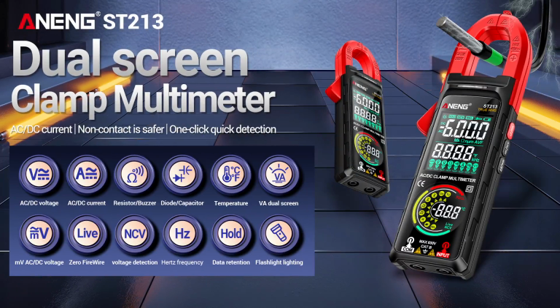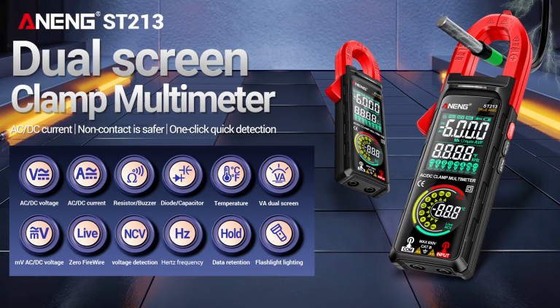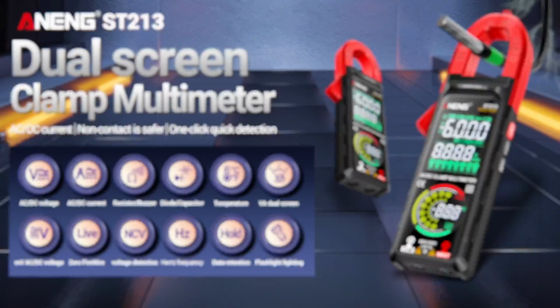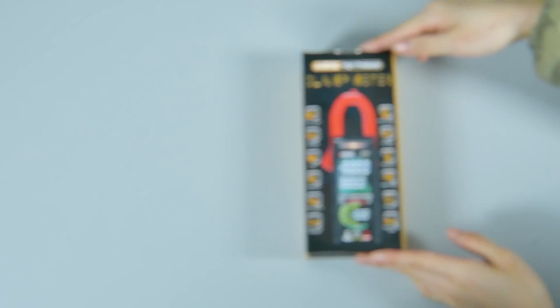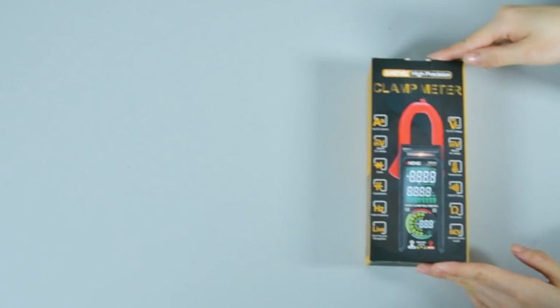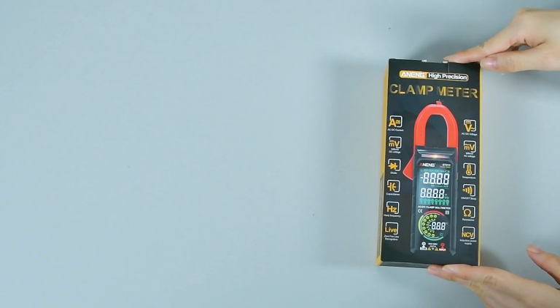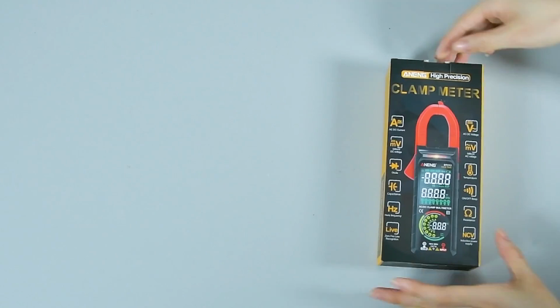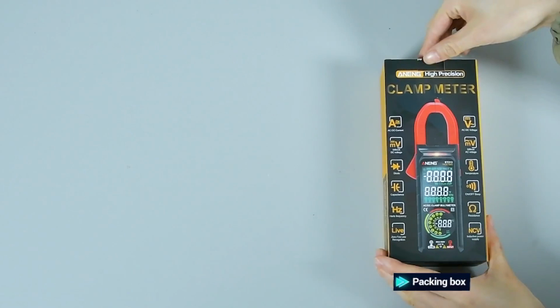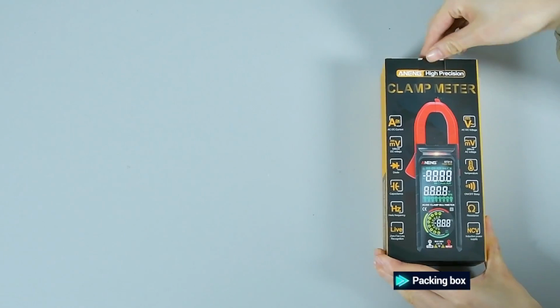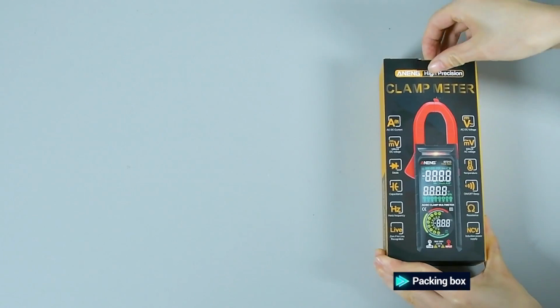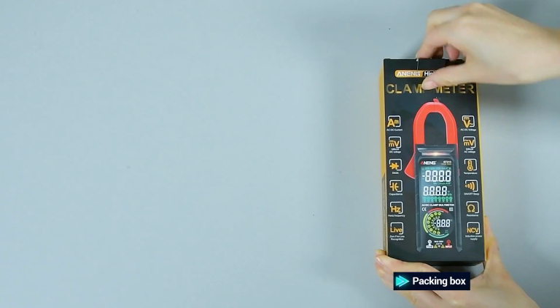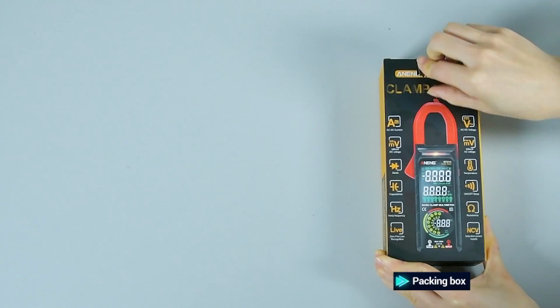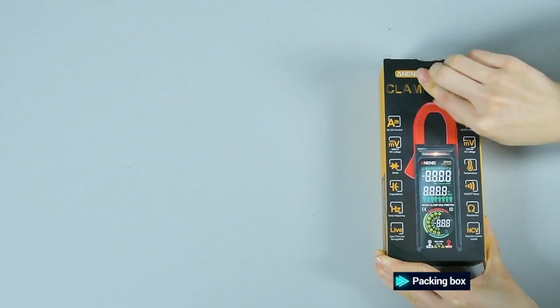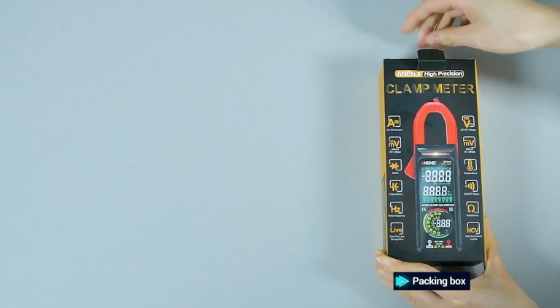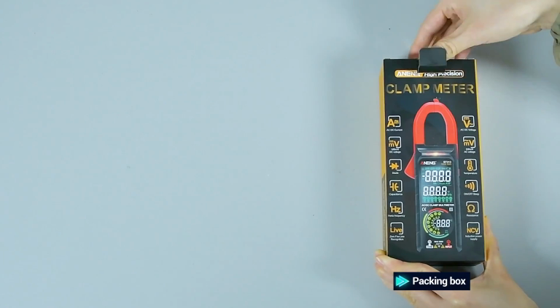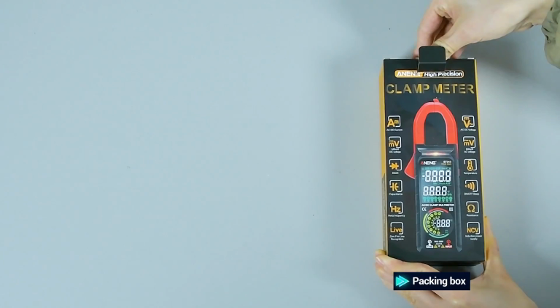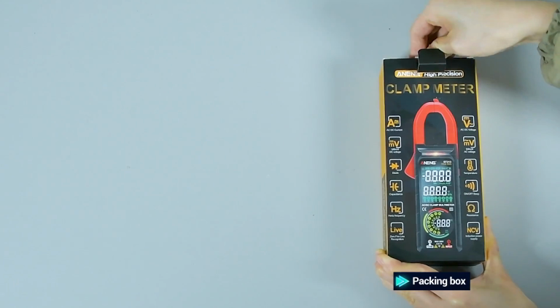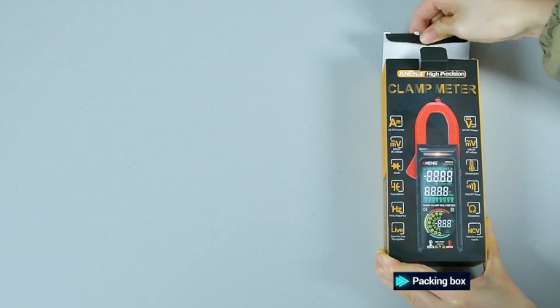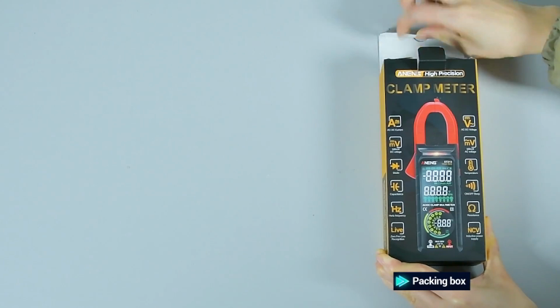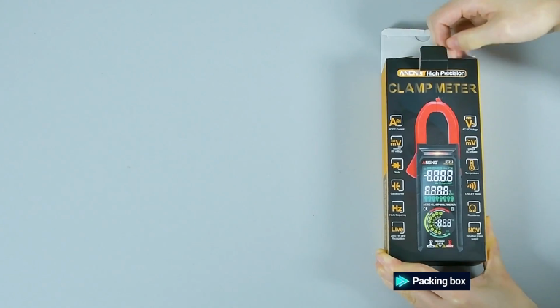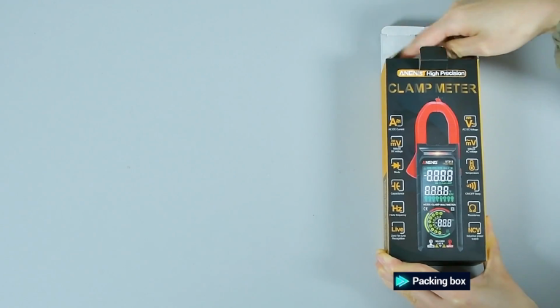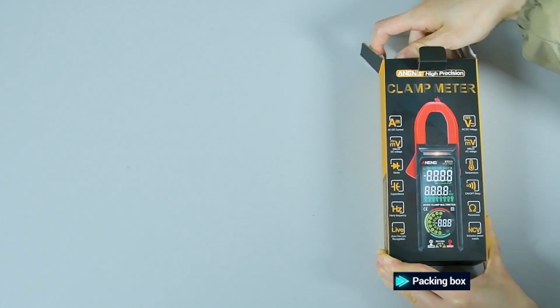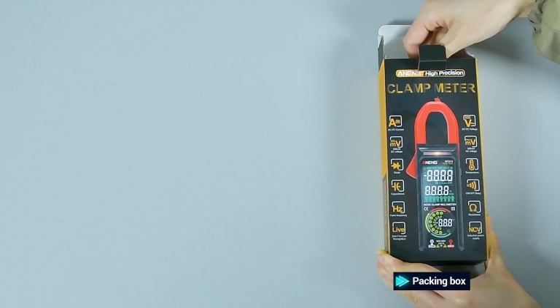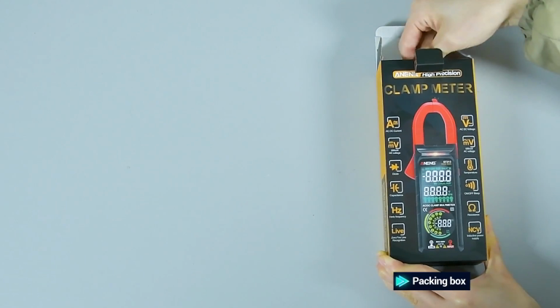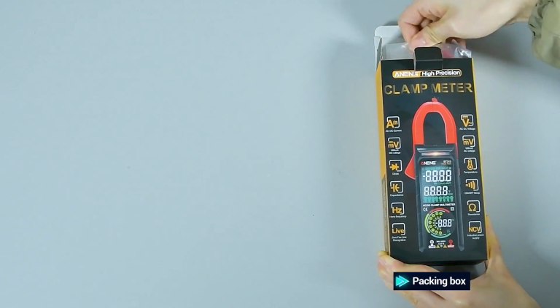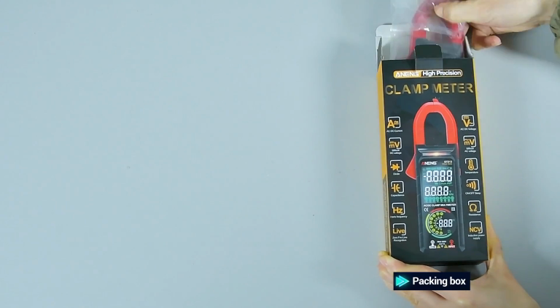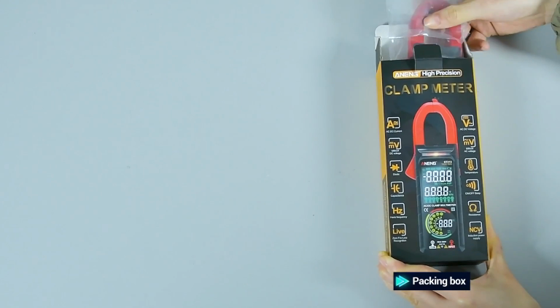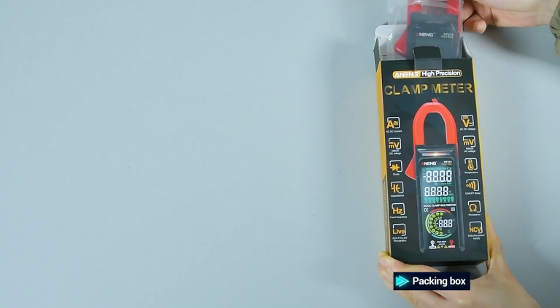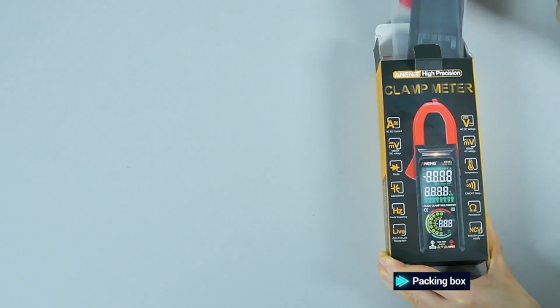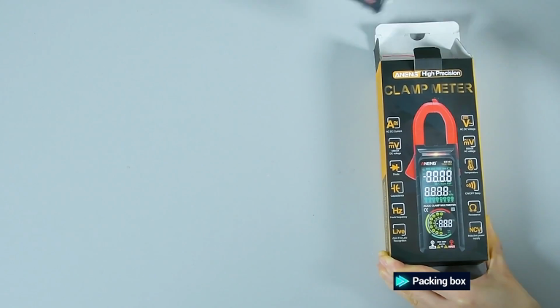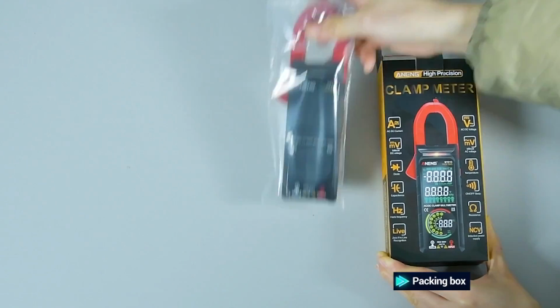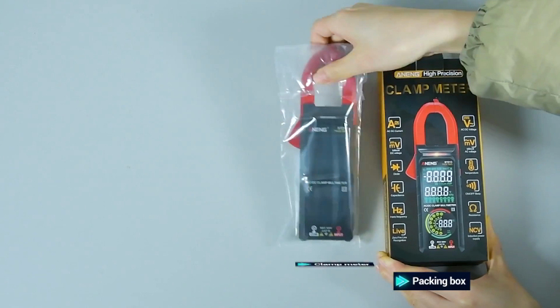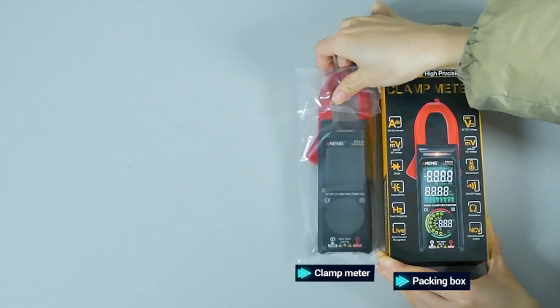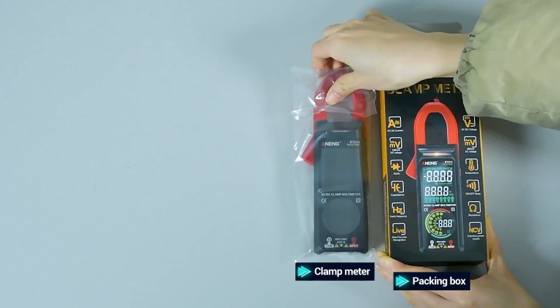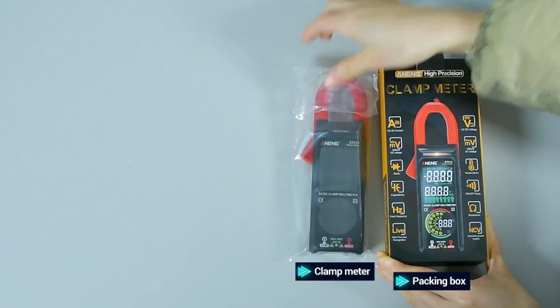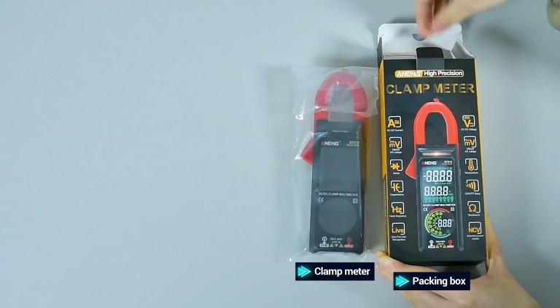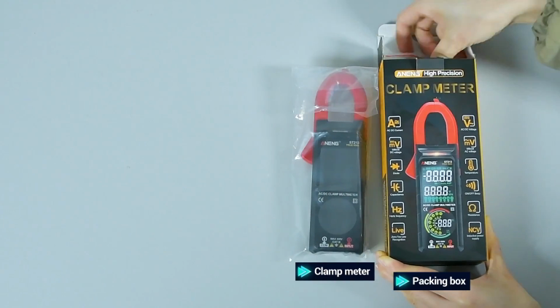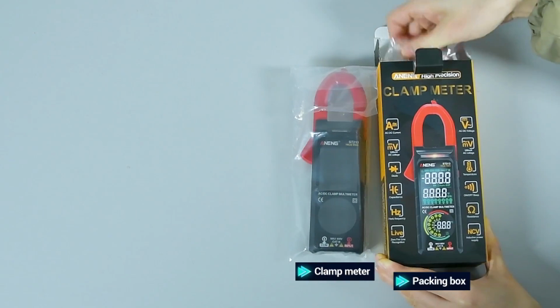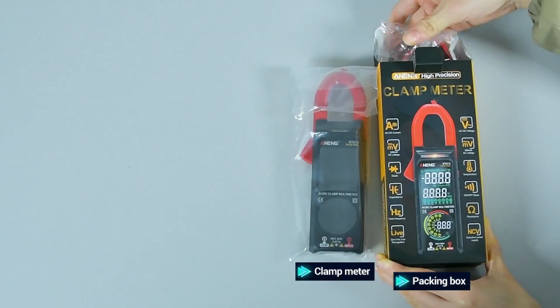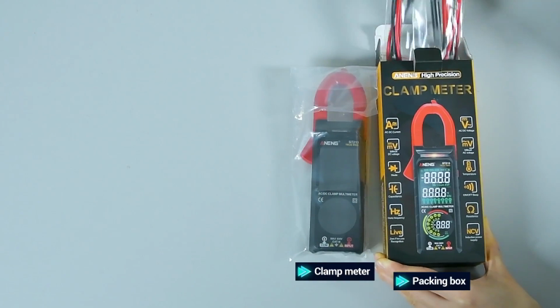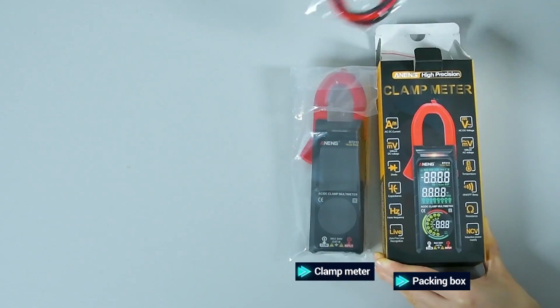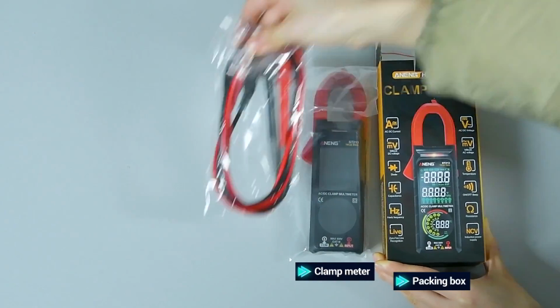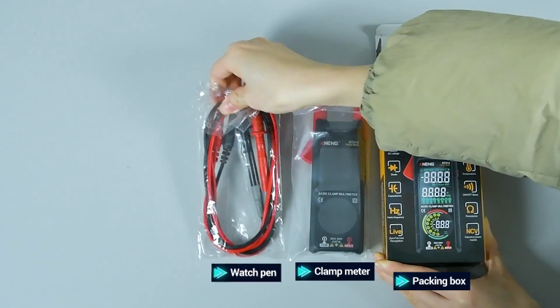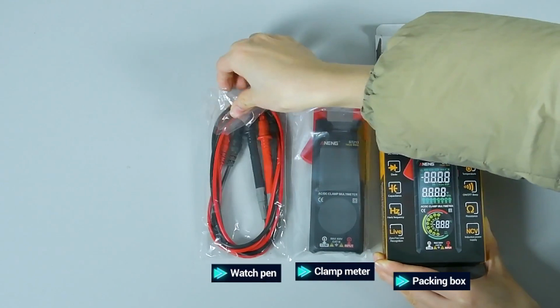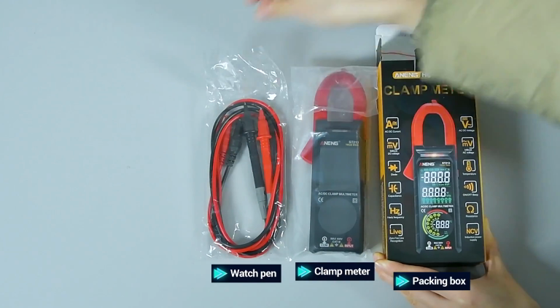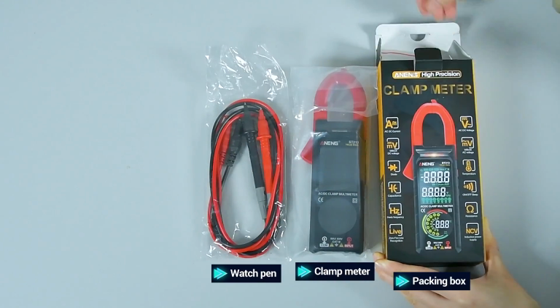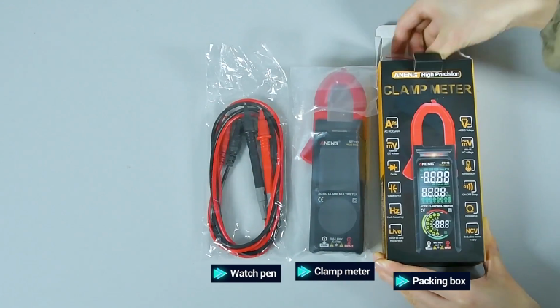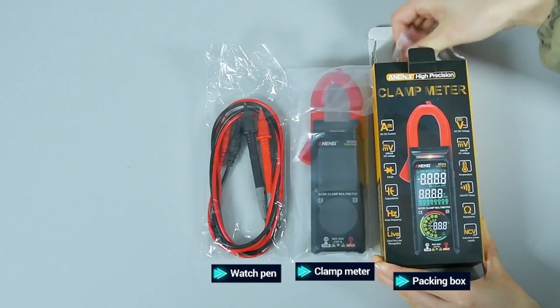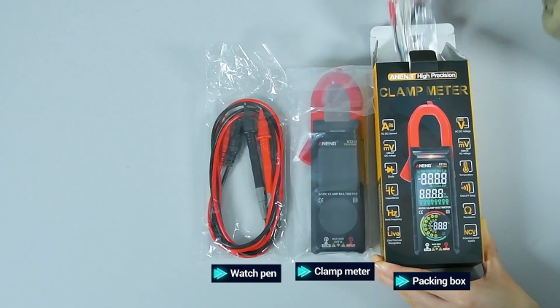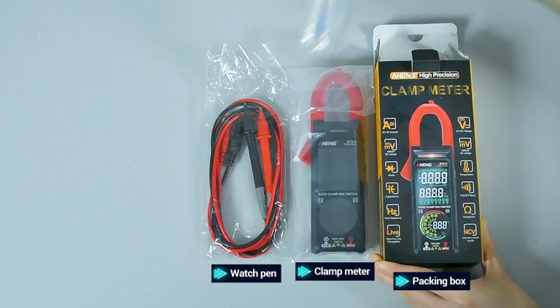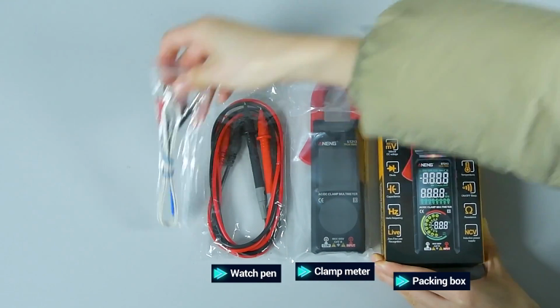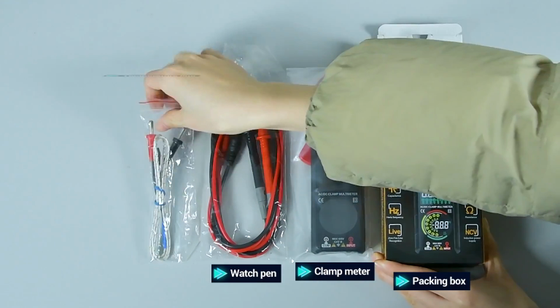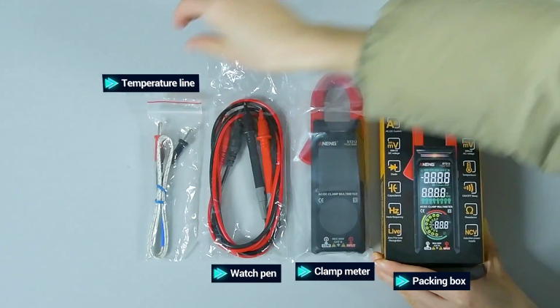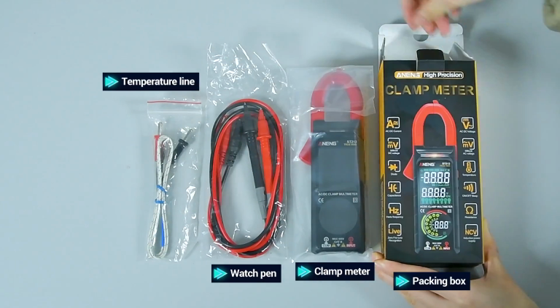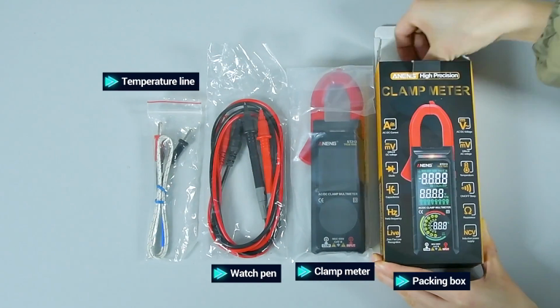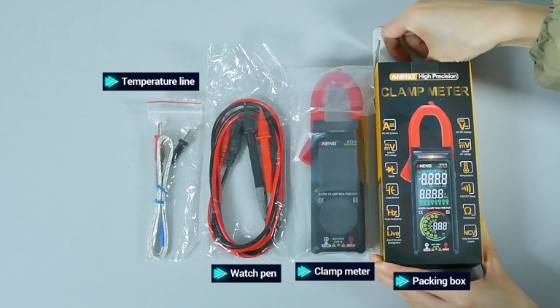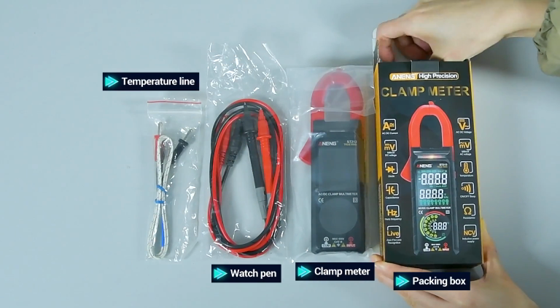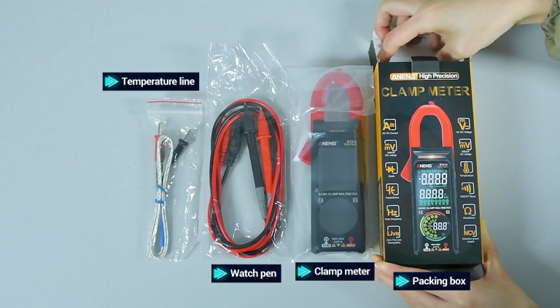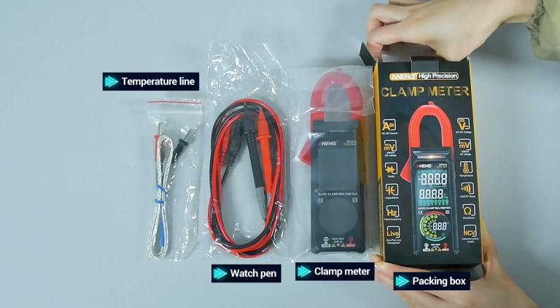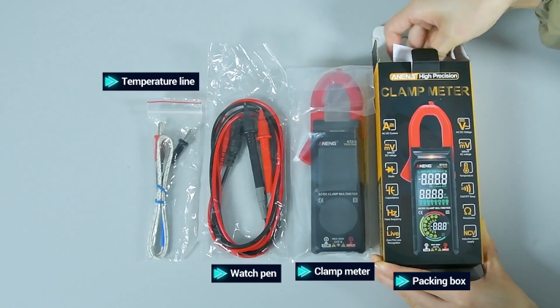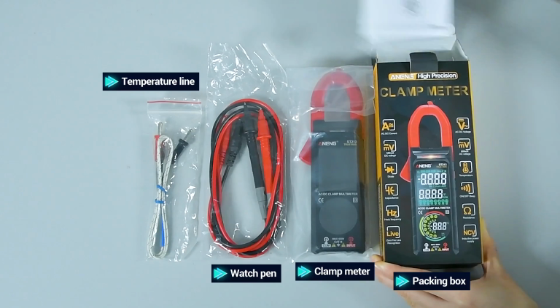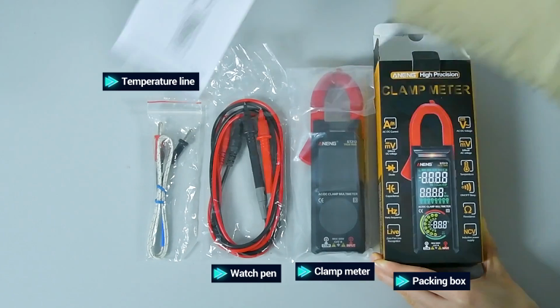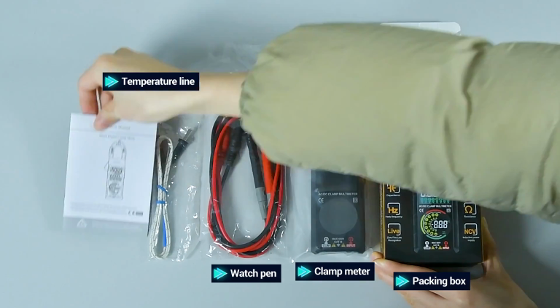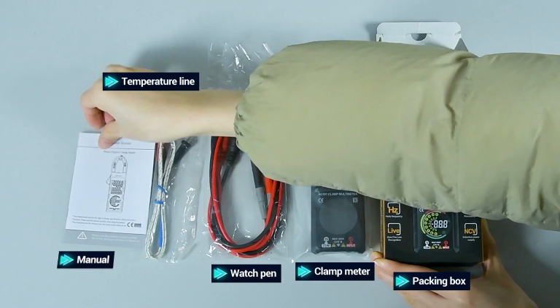Packing box contents include: clamp meter, watch pen, temperature line, and manual.